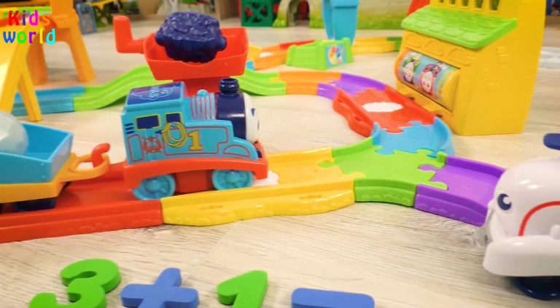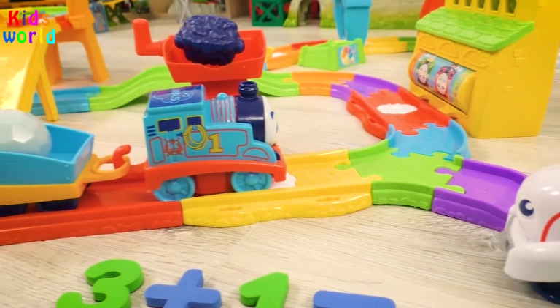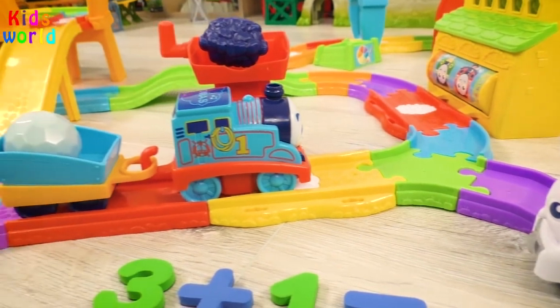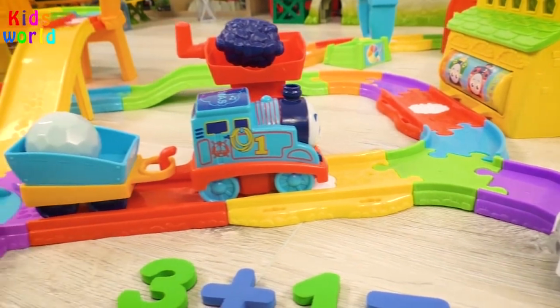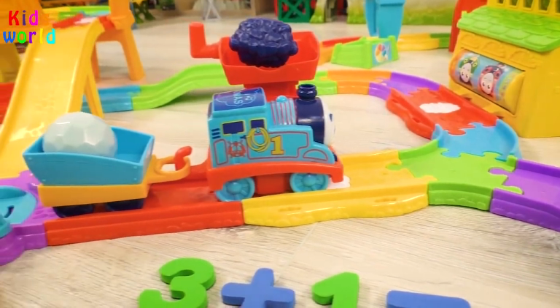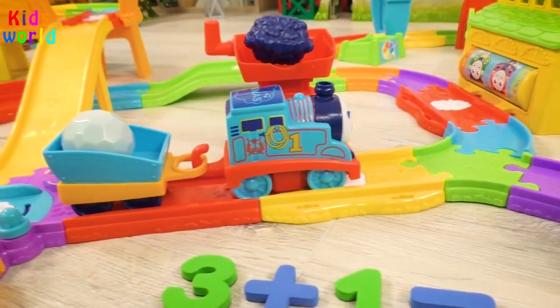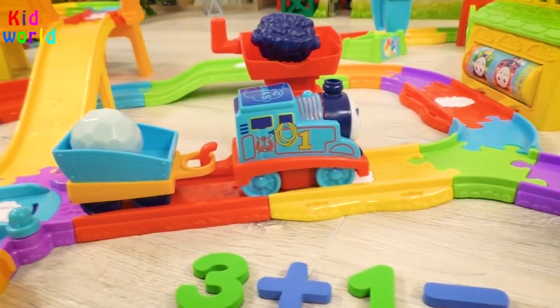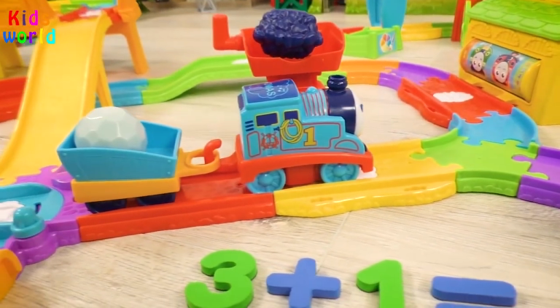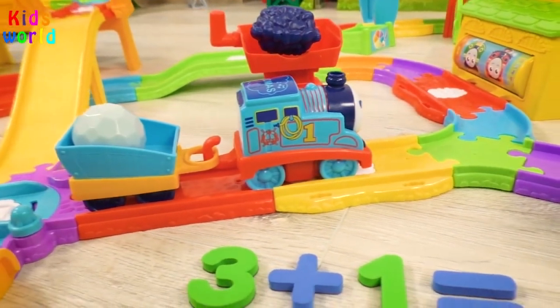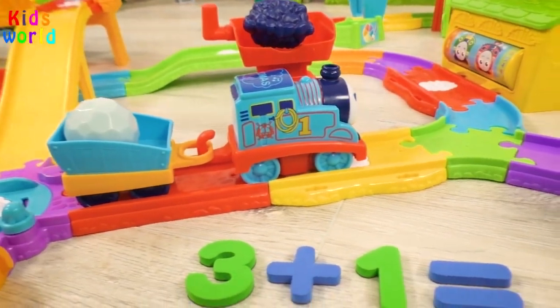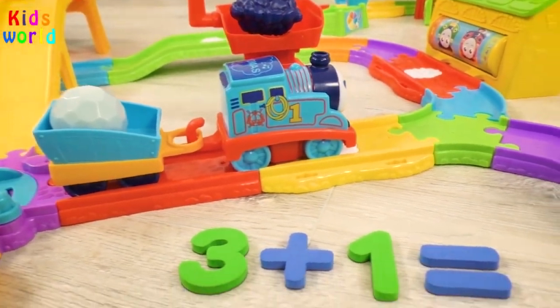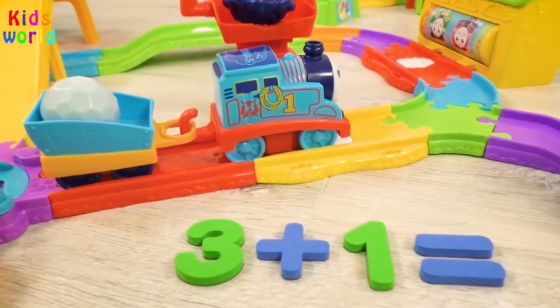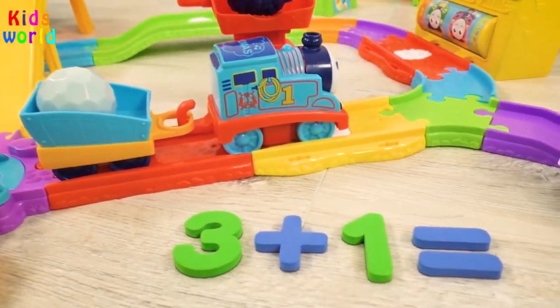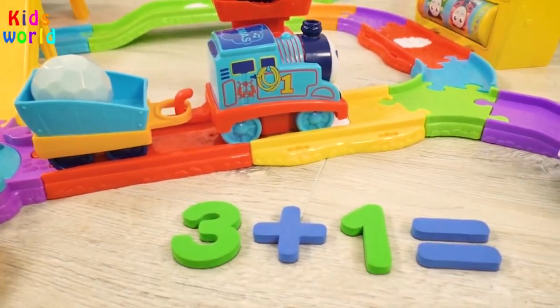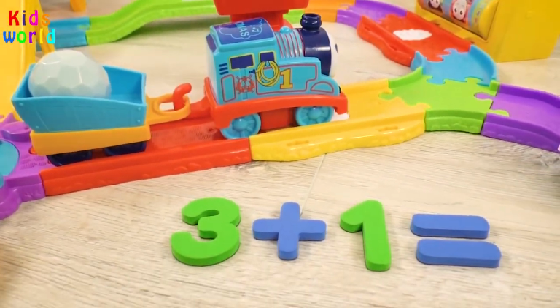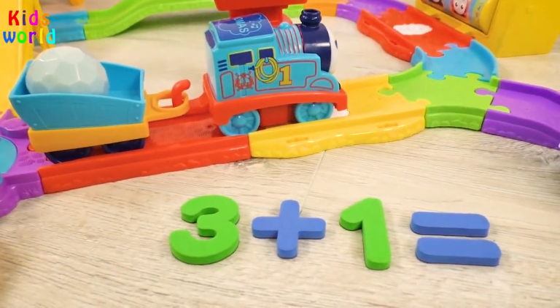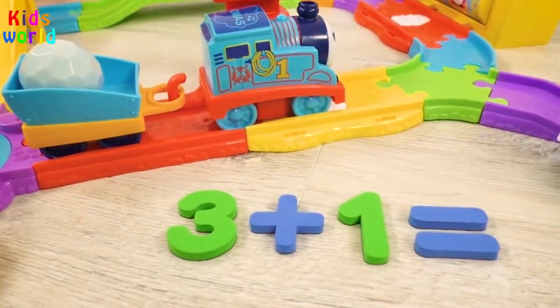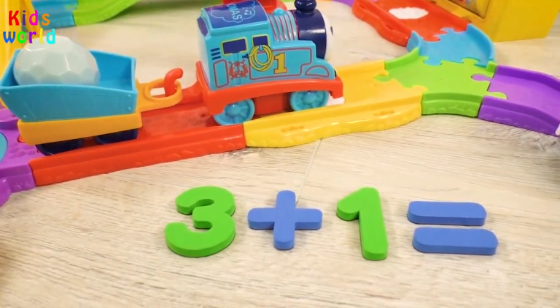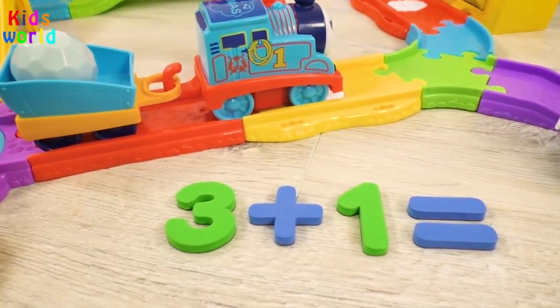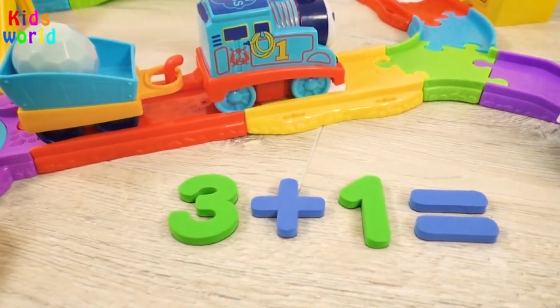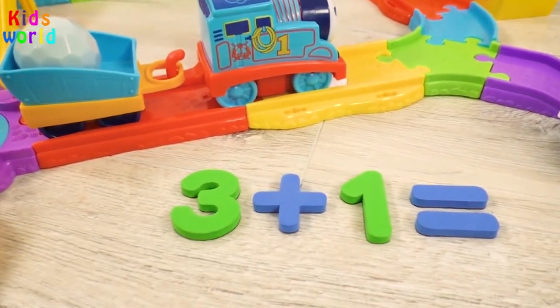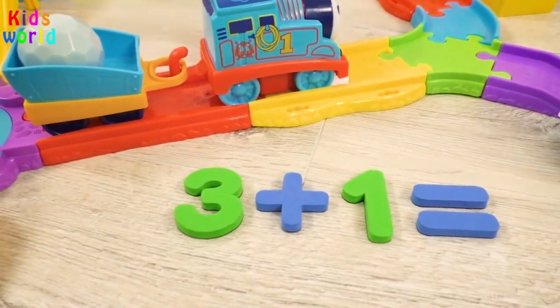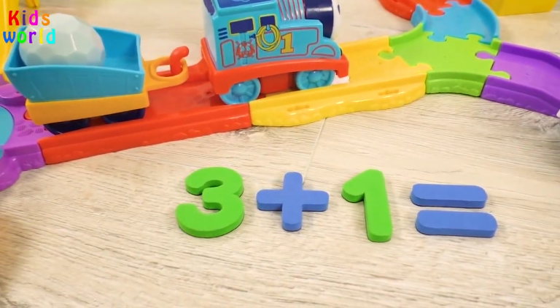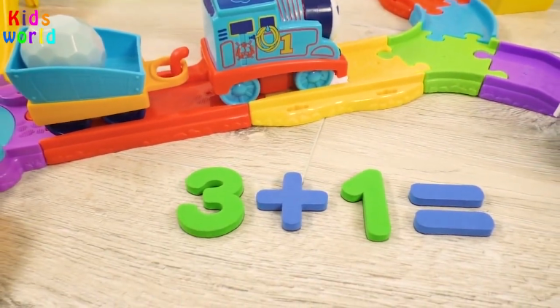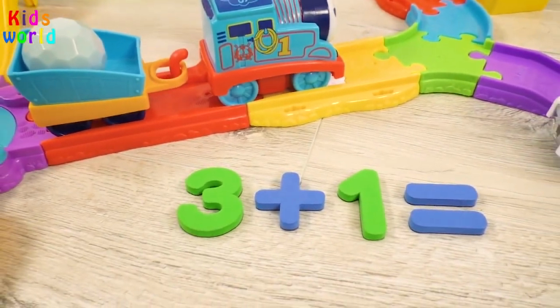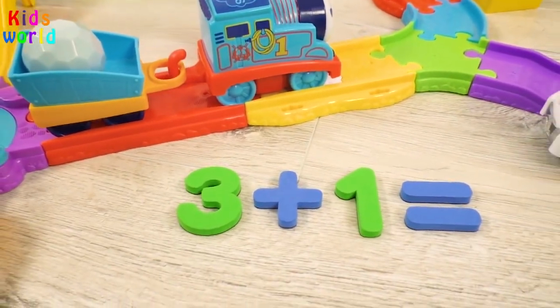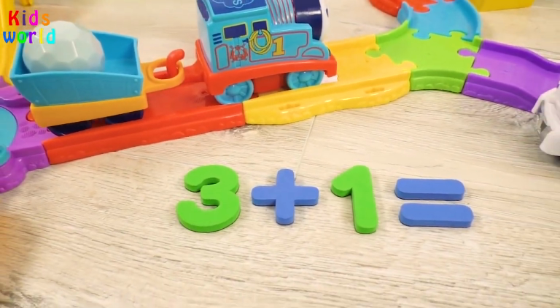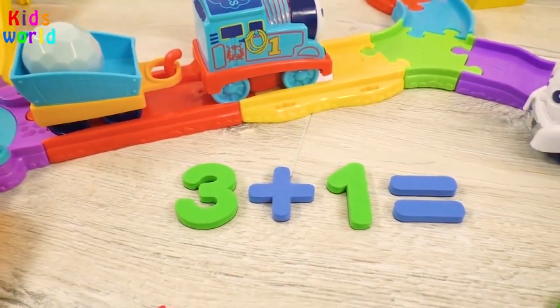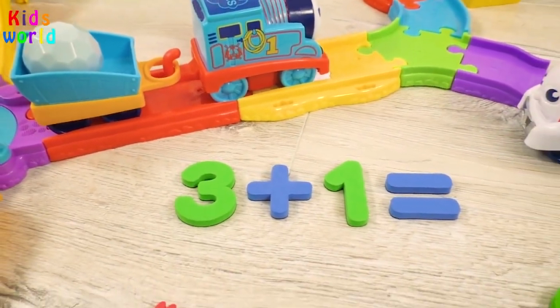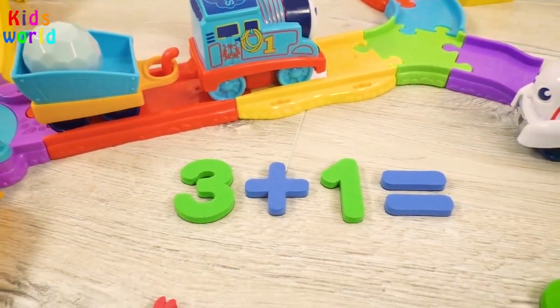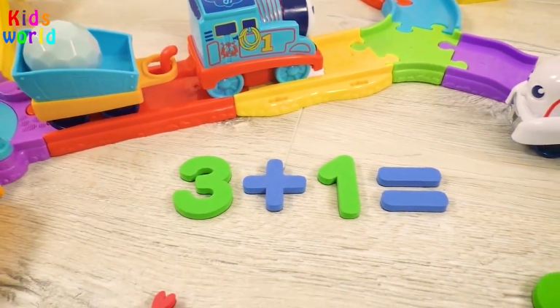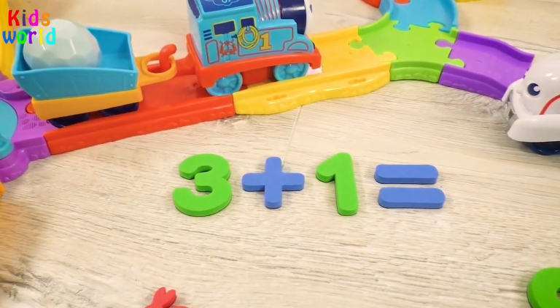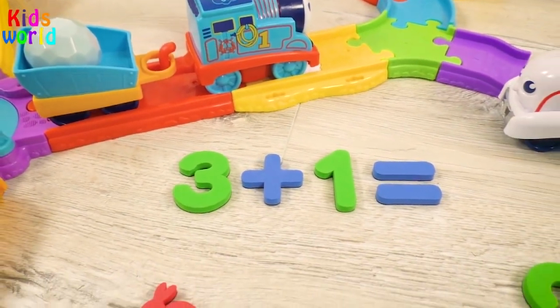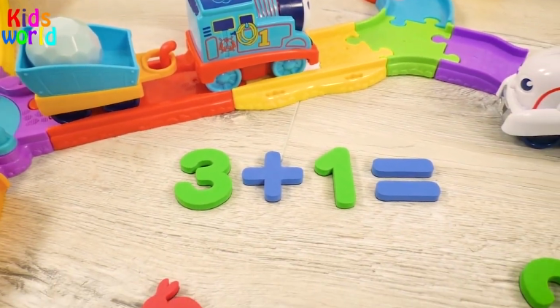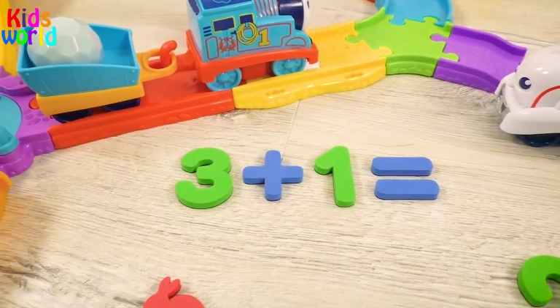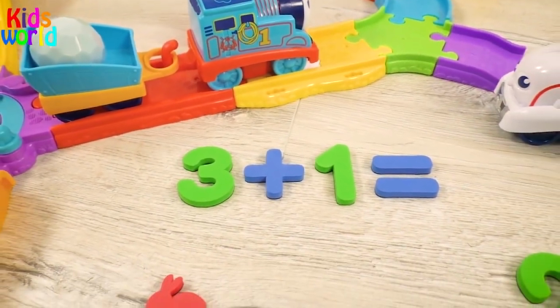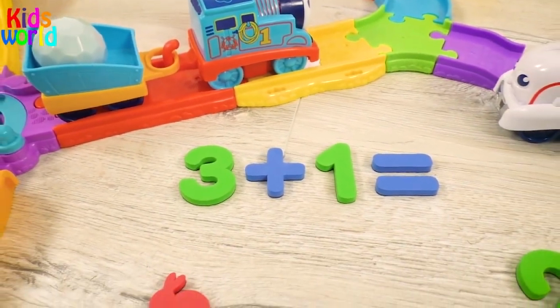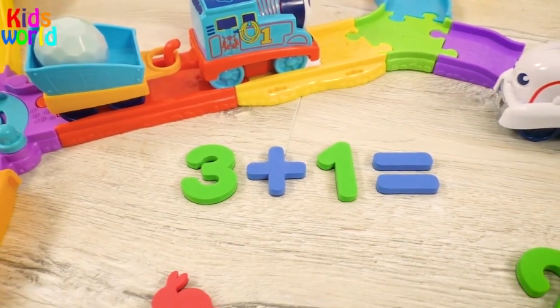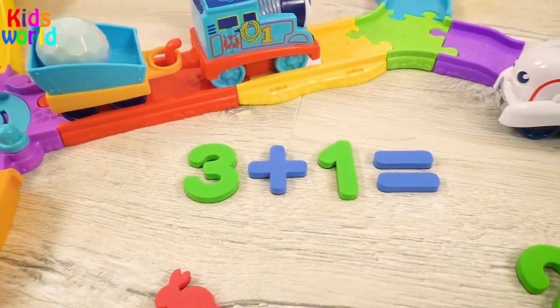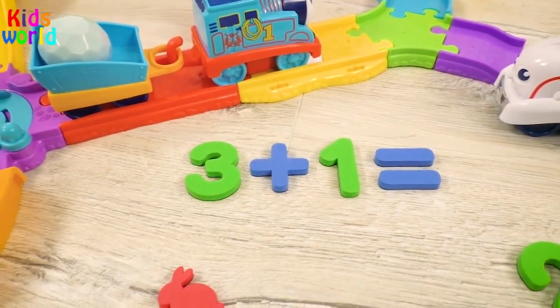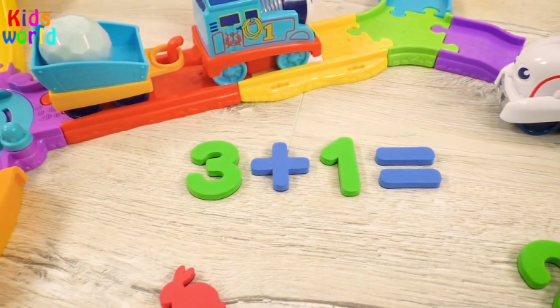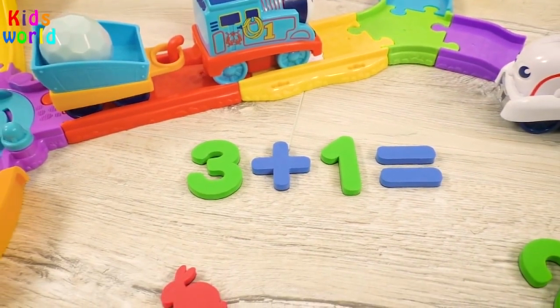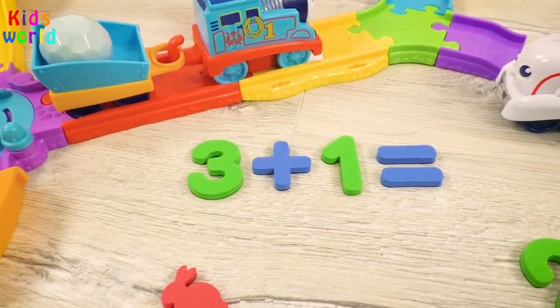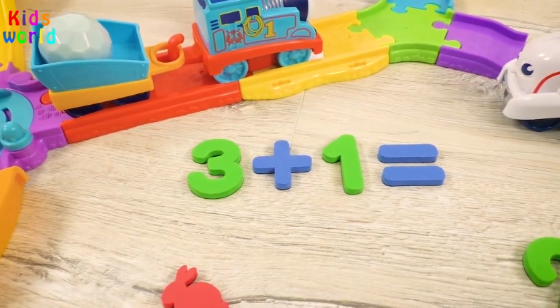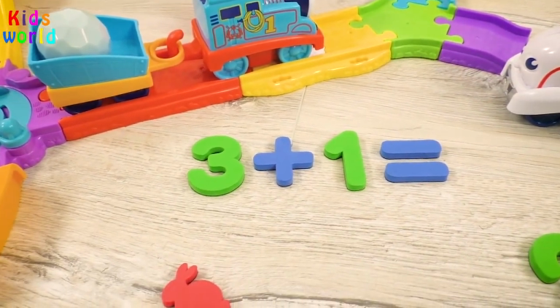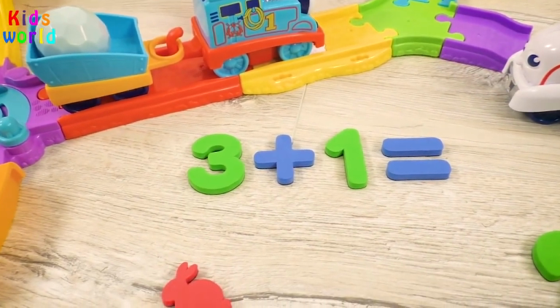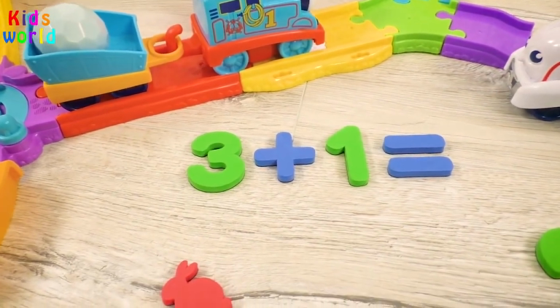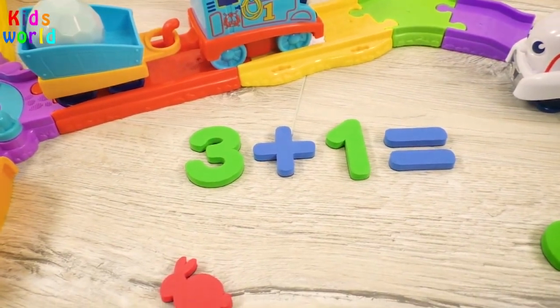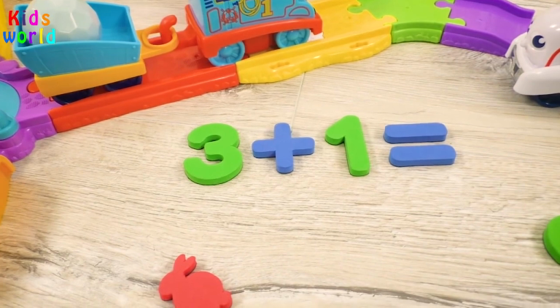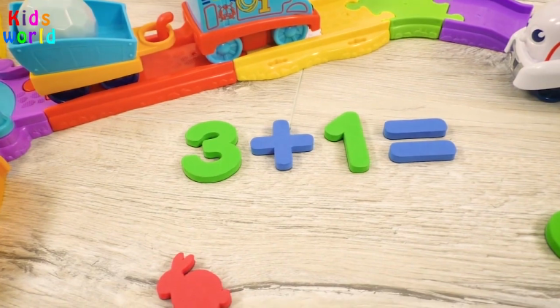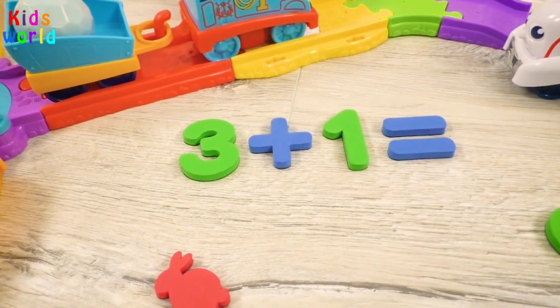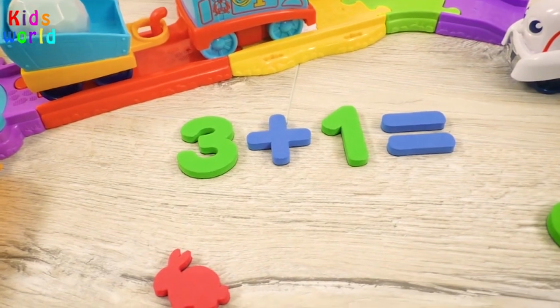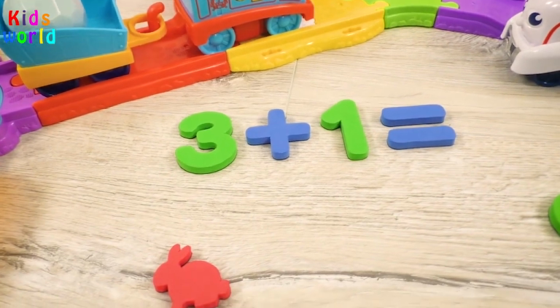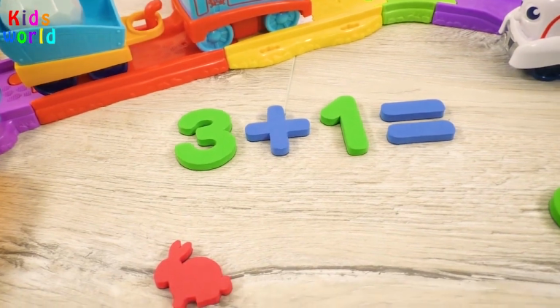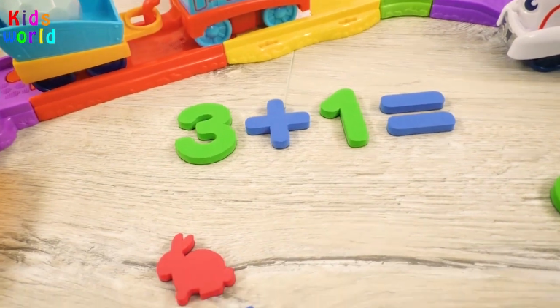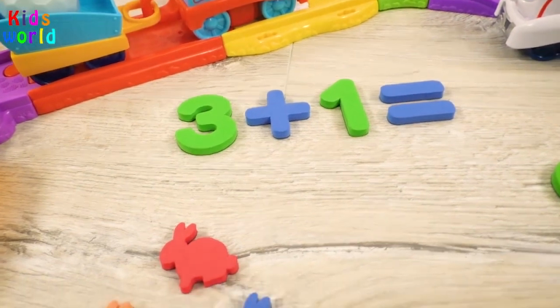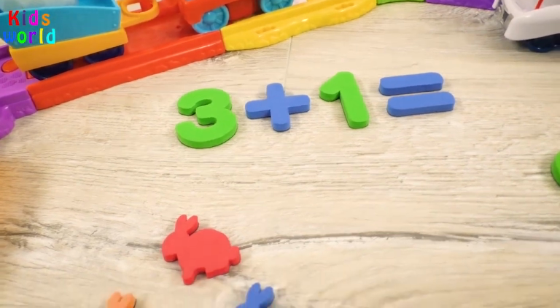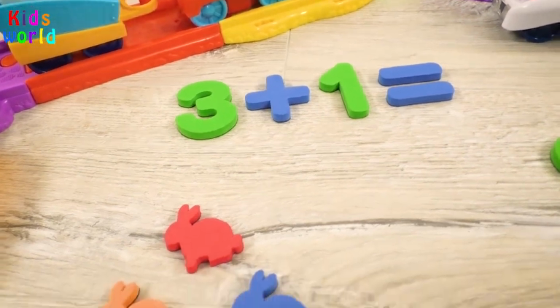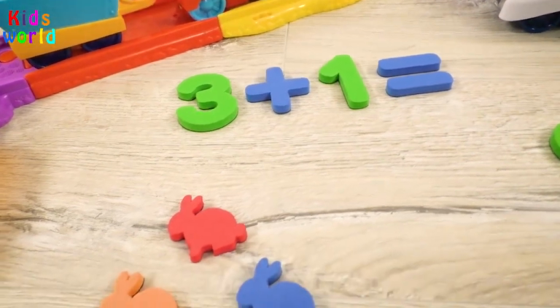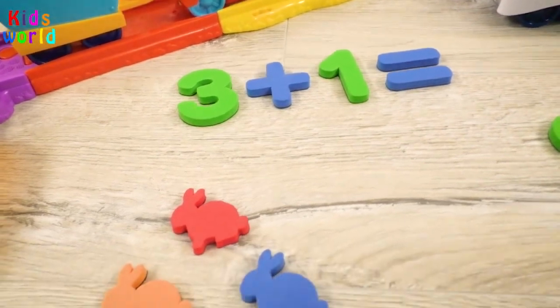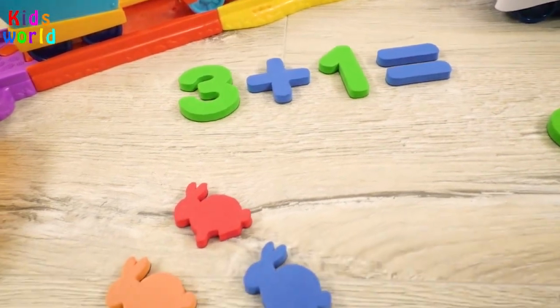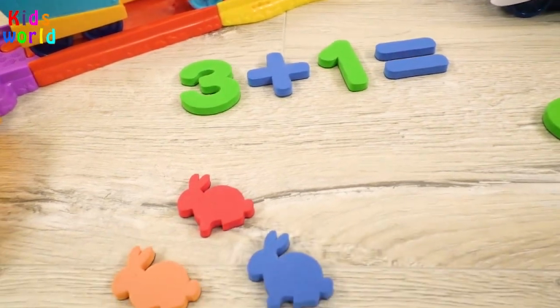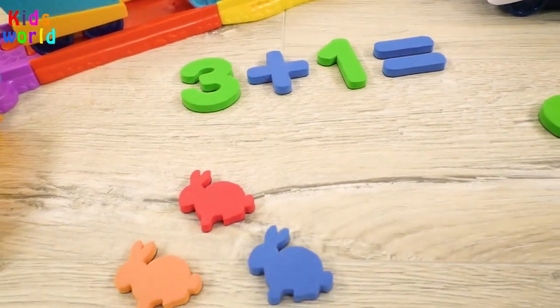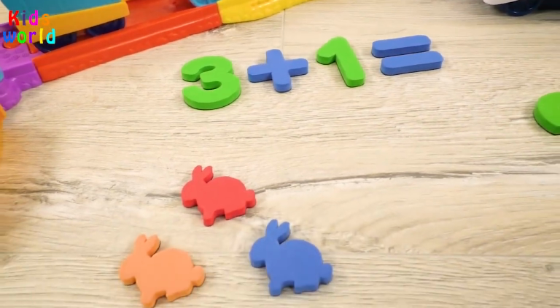Joyfully said Harold! Three plus one! How can we solve this exercise?